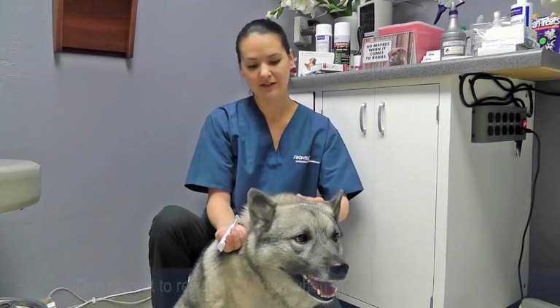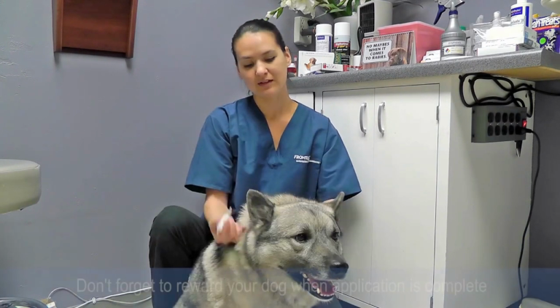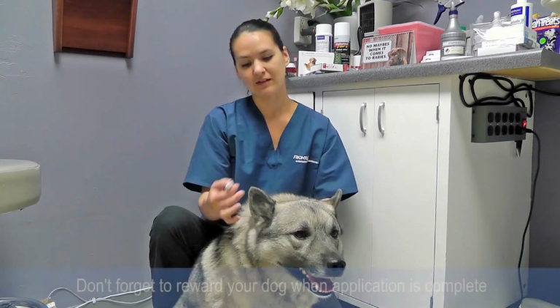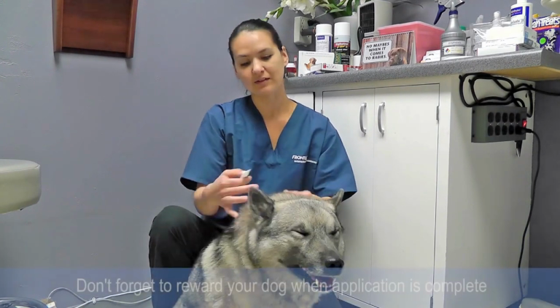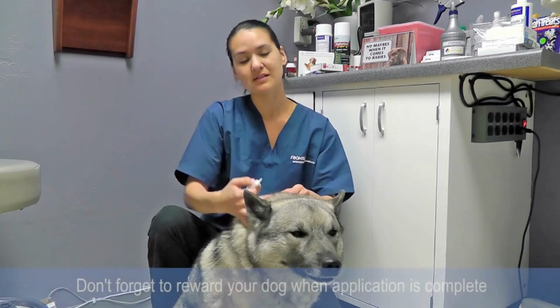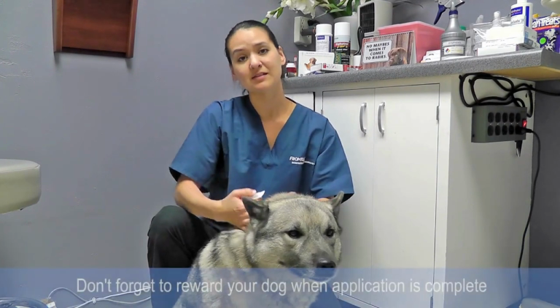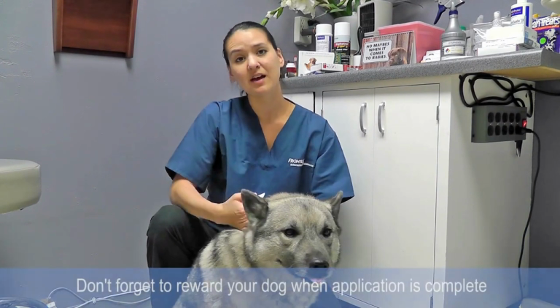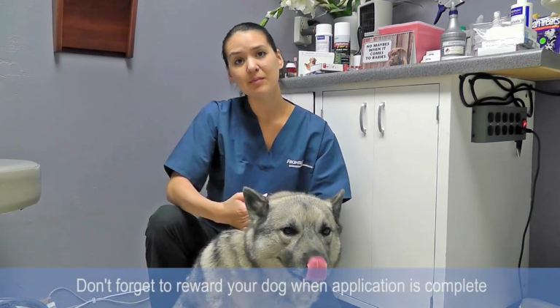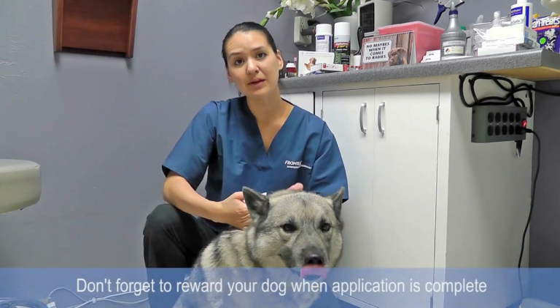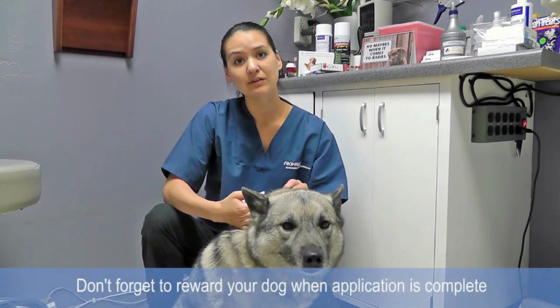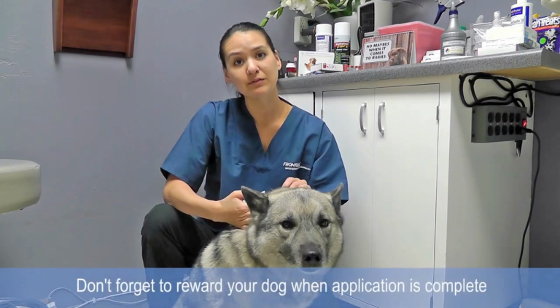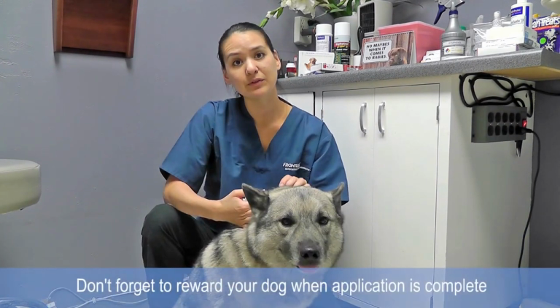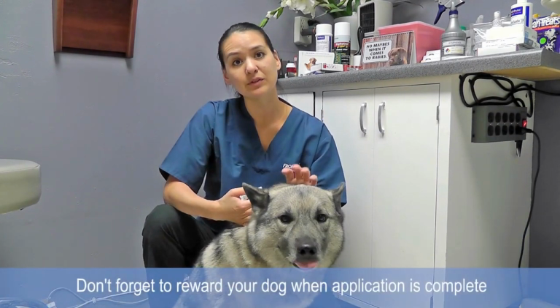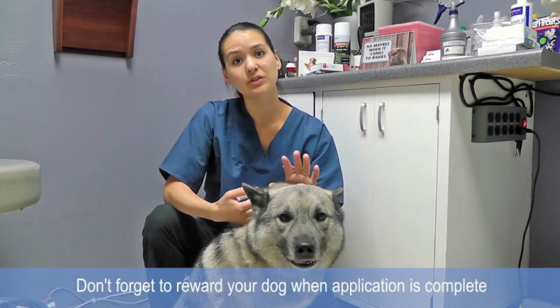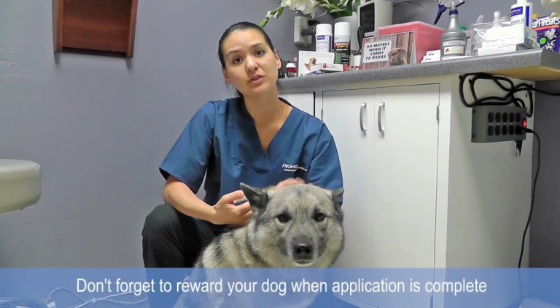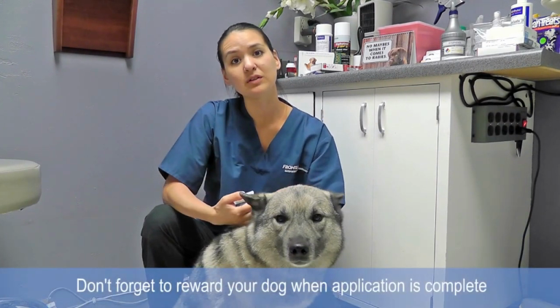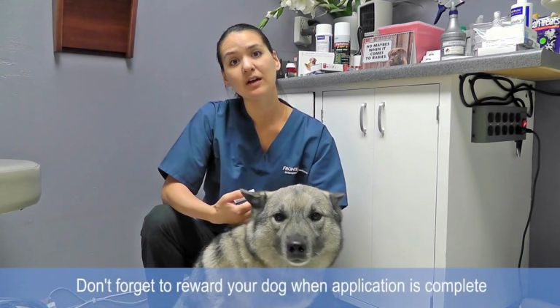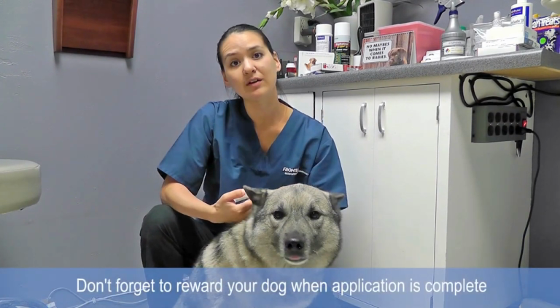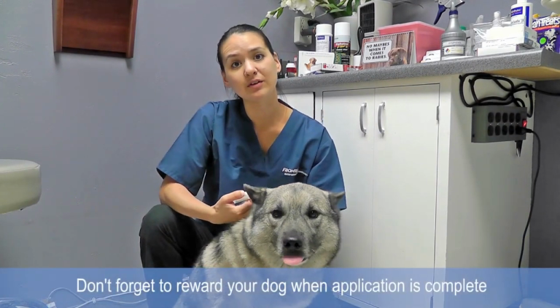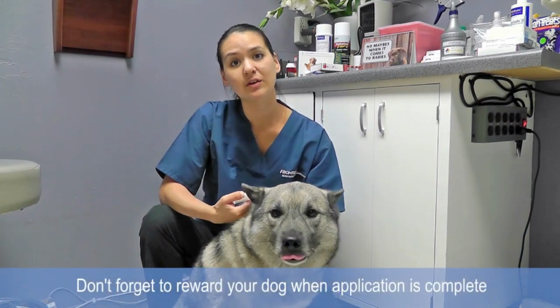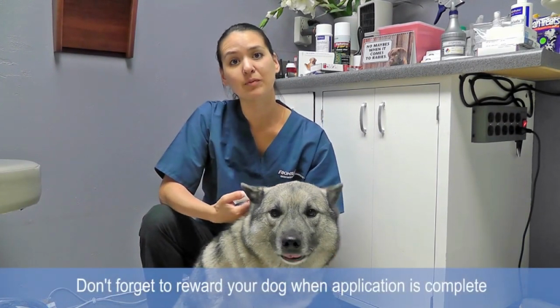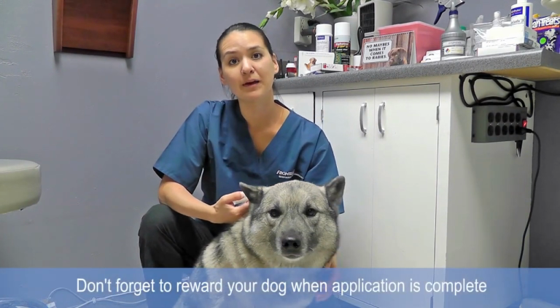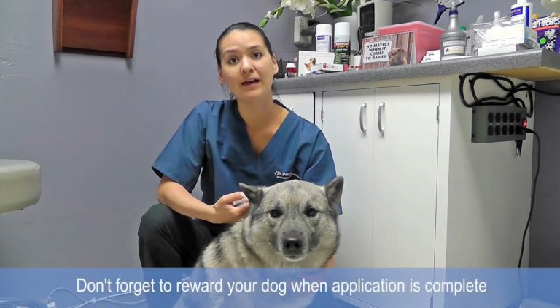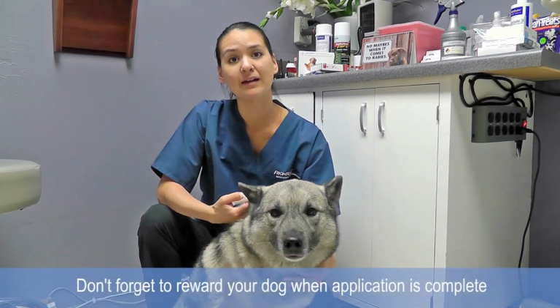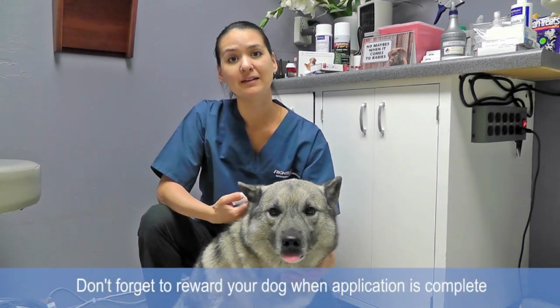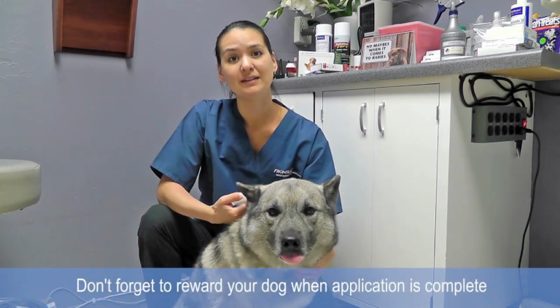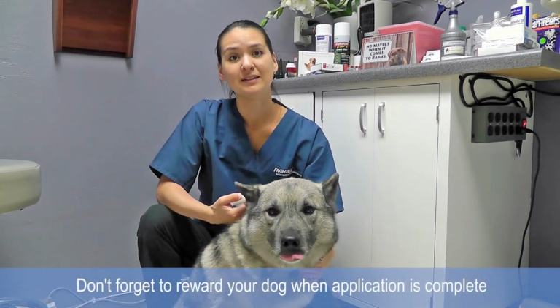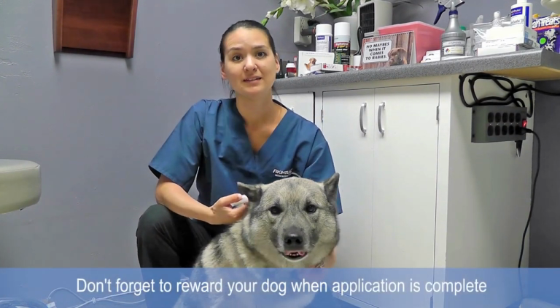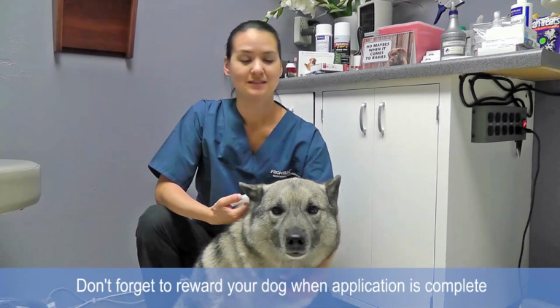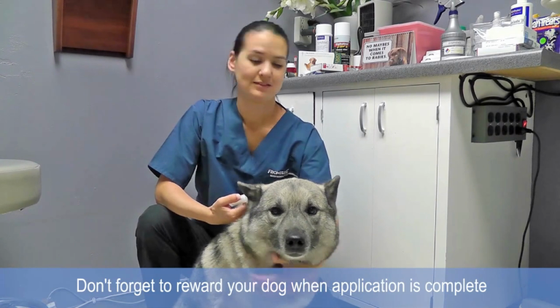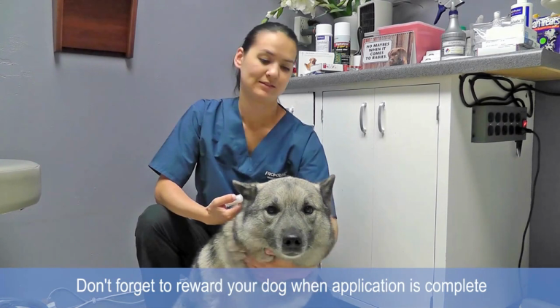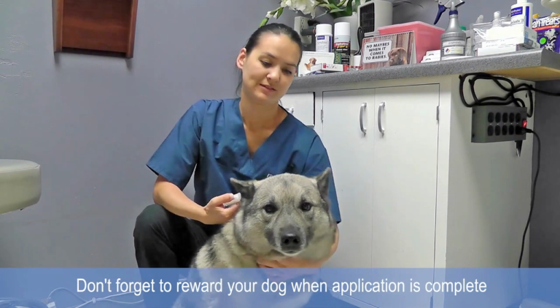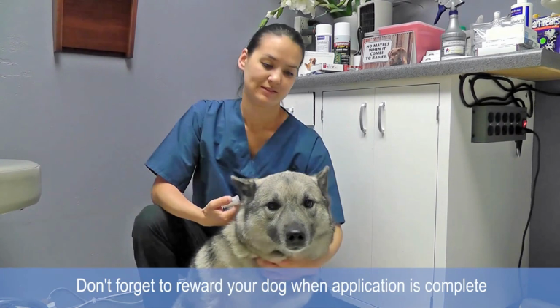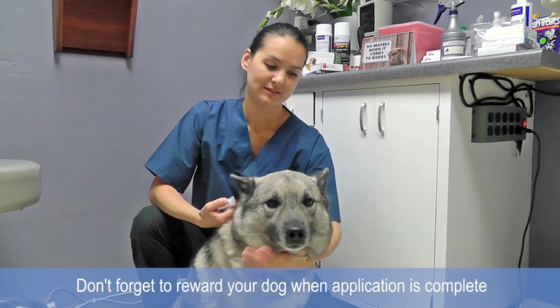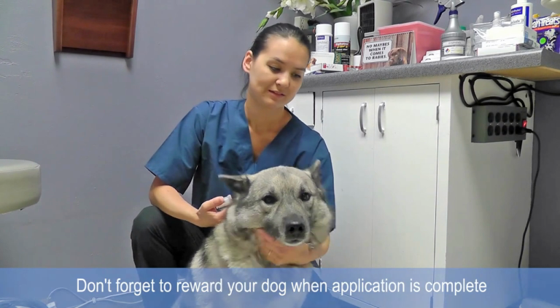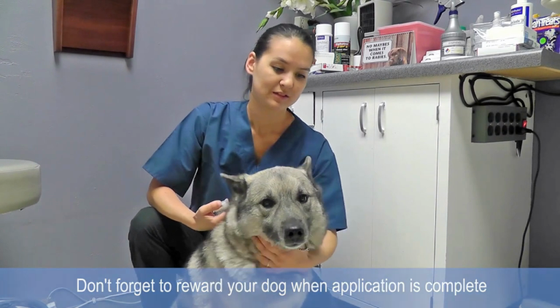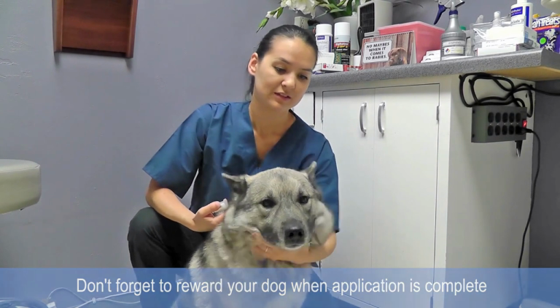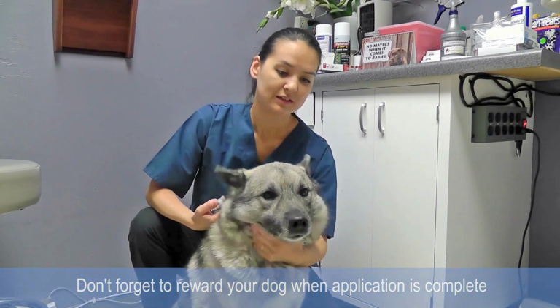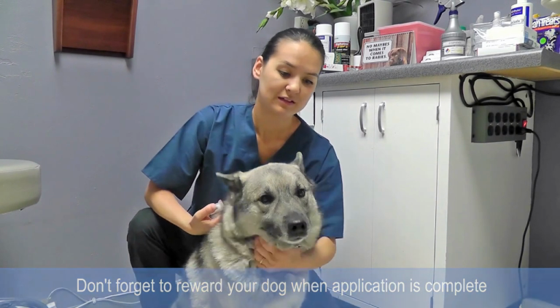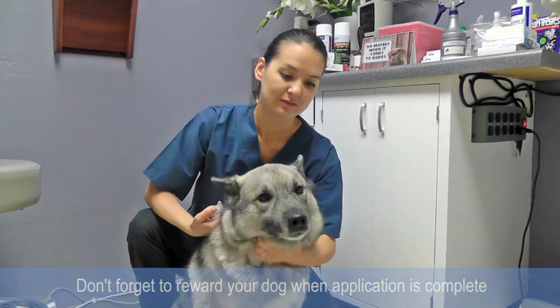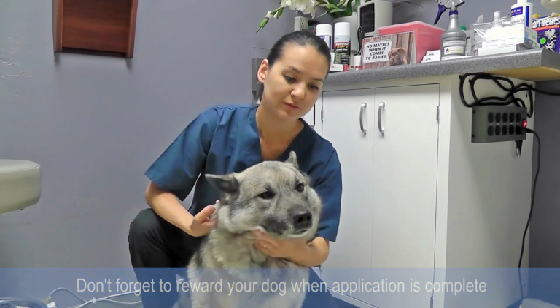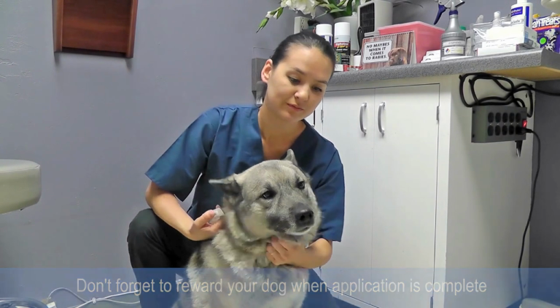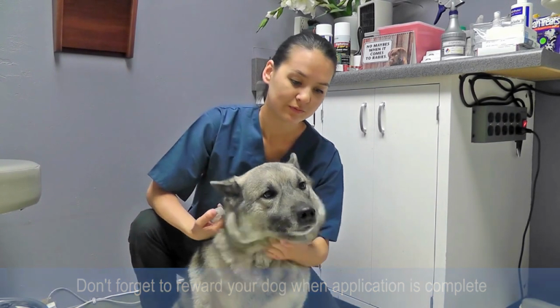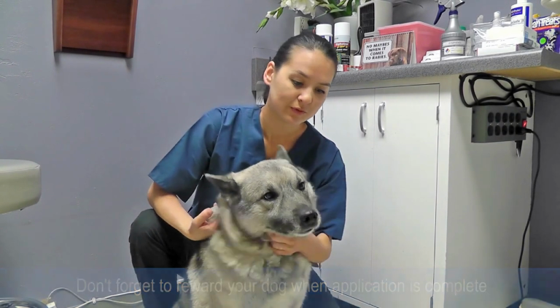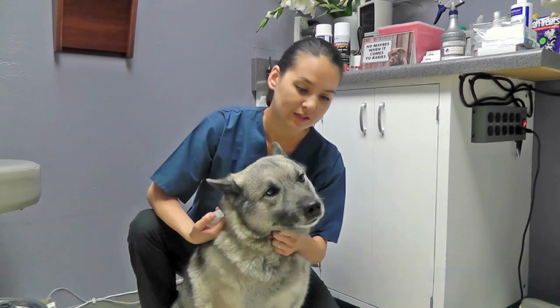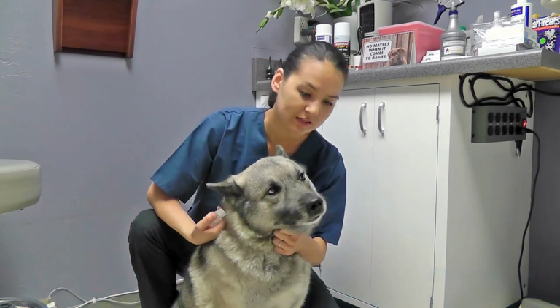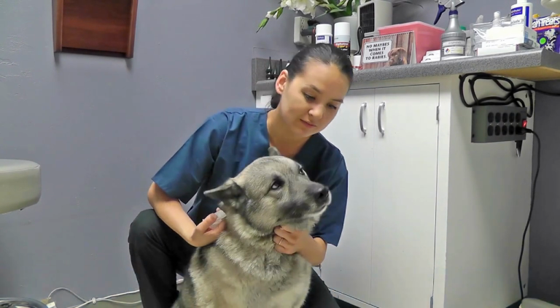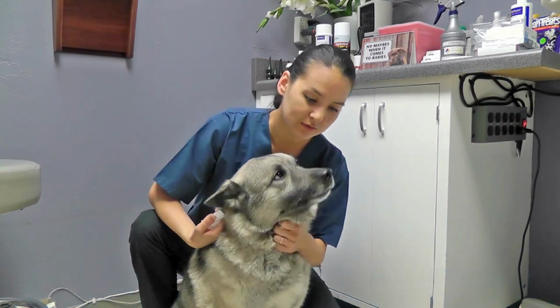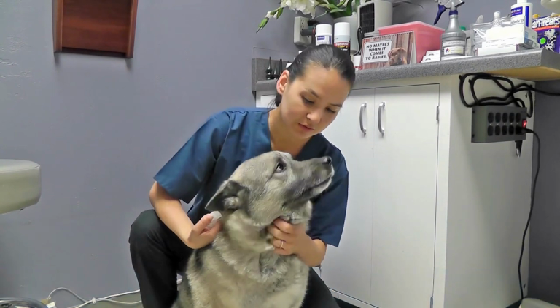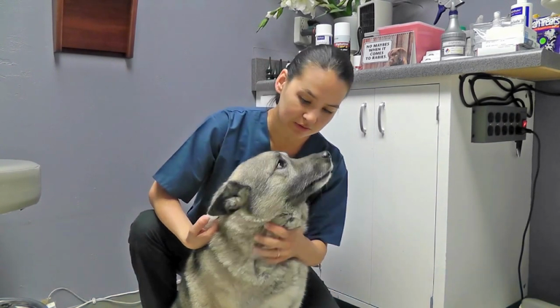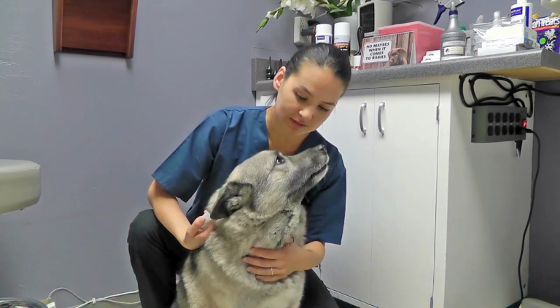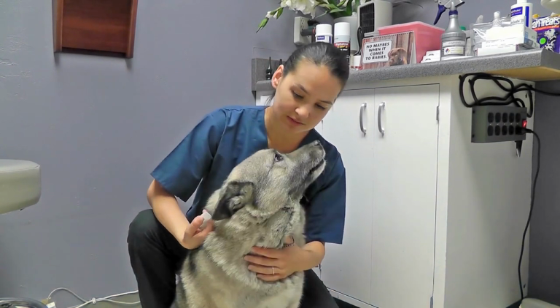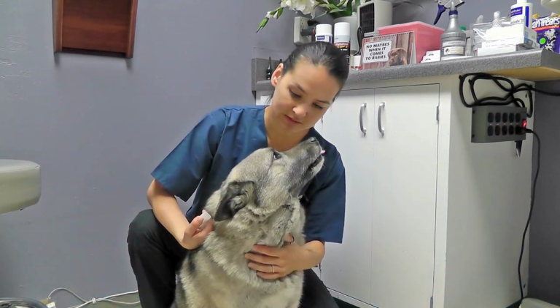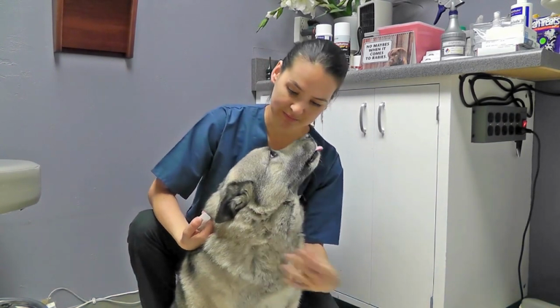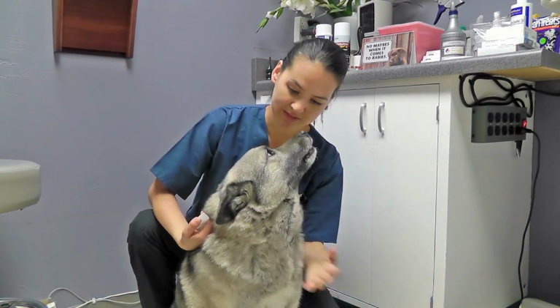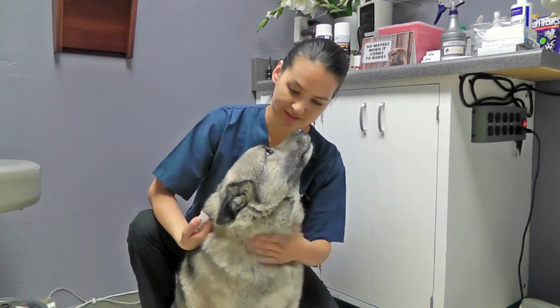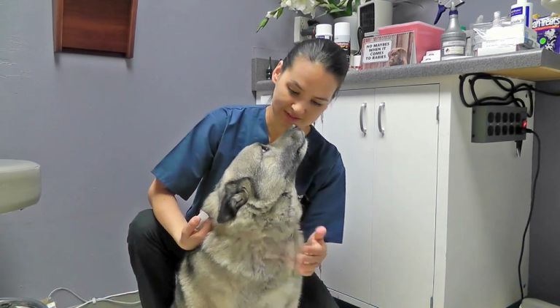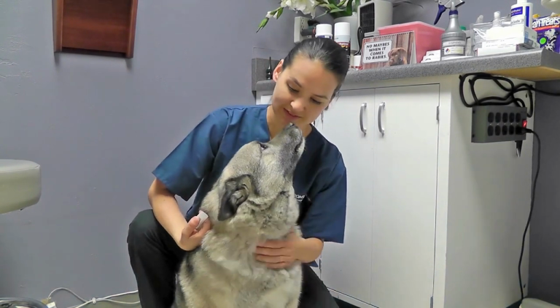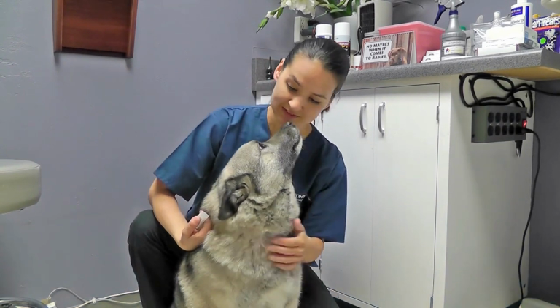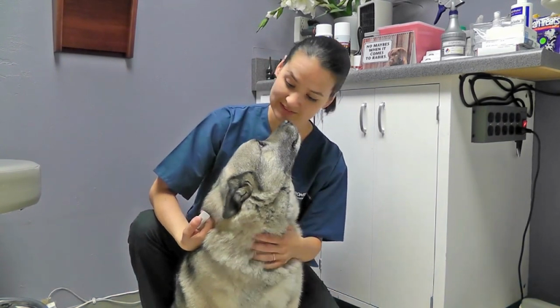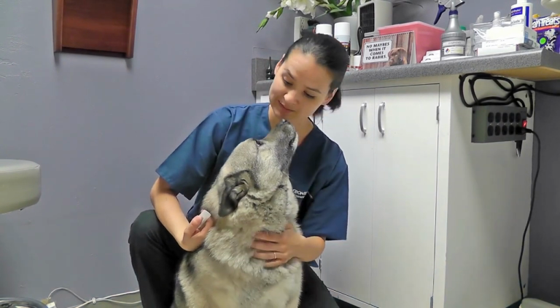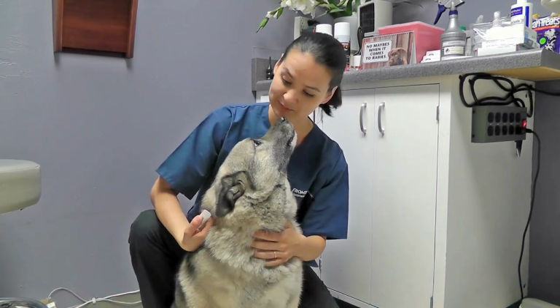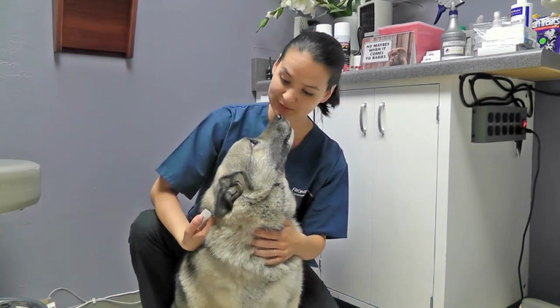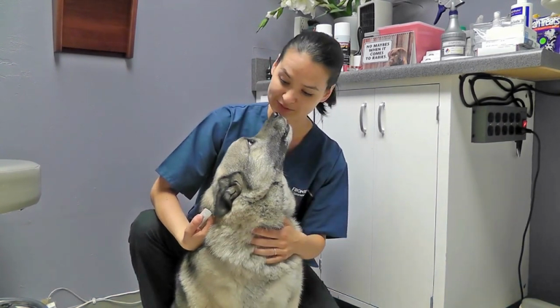Now this is not painful and should not hurt your pet. We're going to give you a cookie to make it a nice experience.